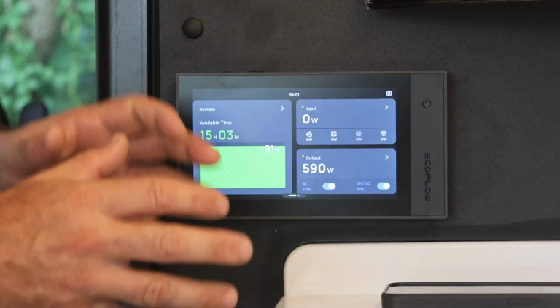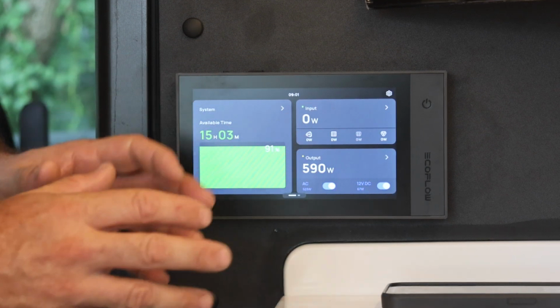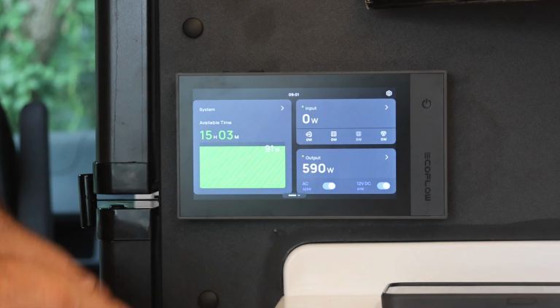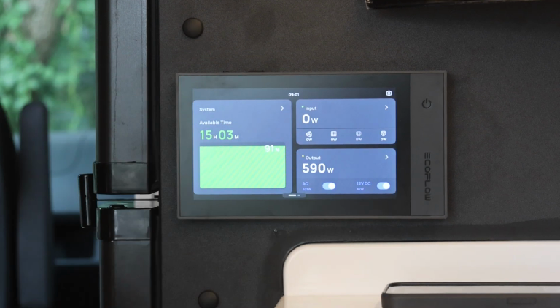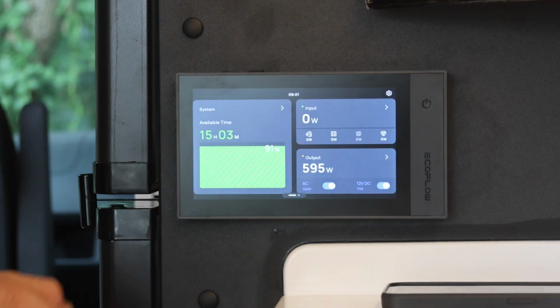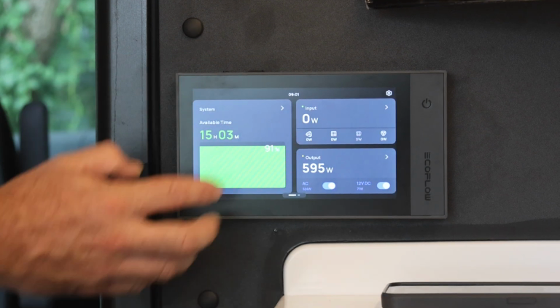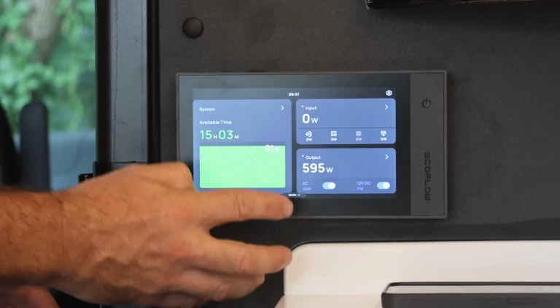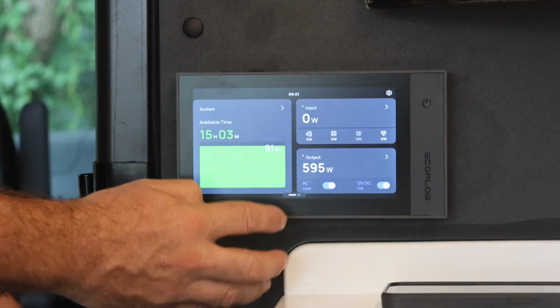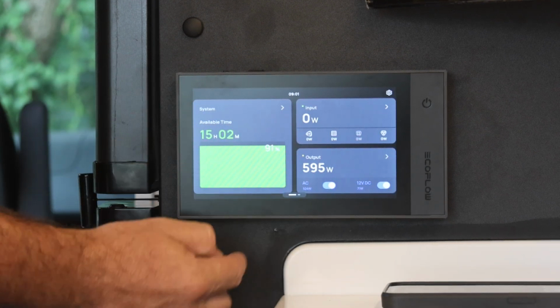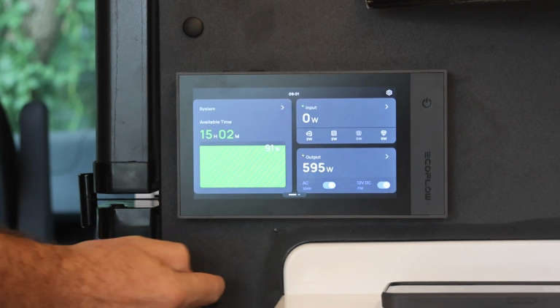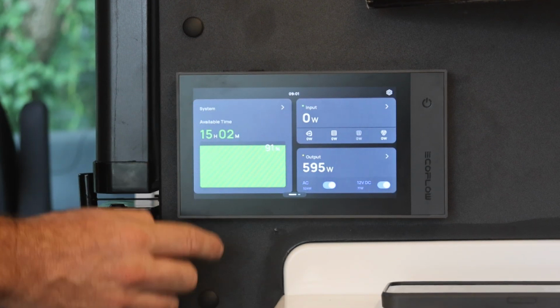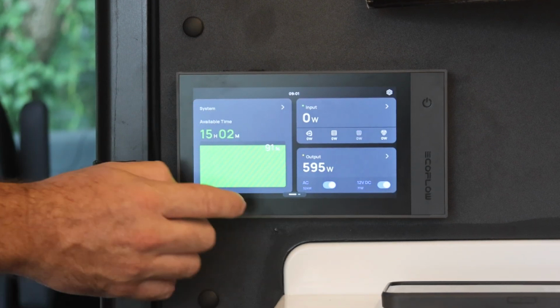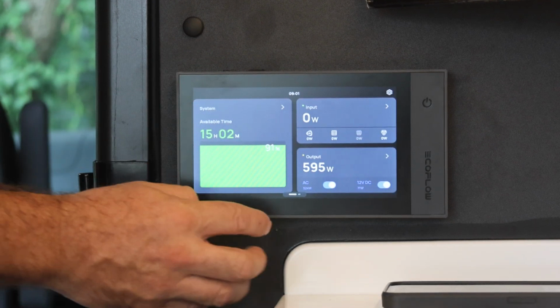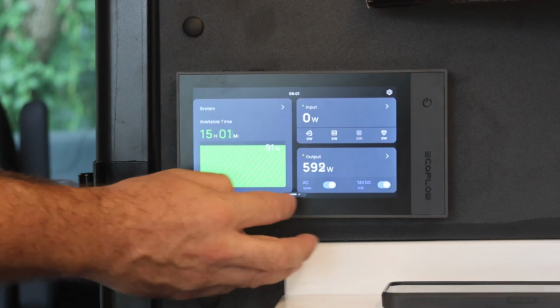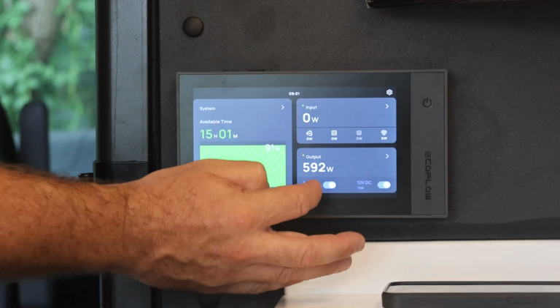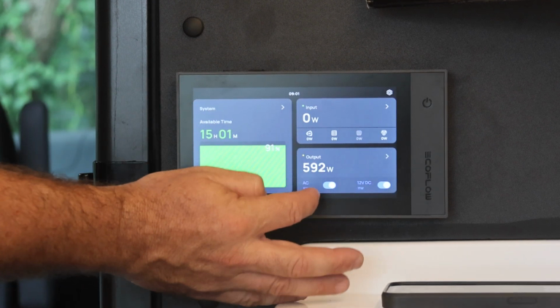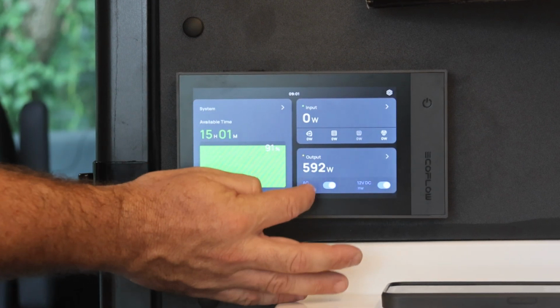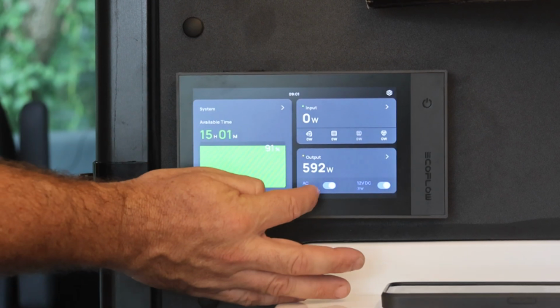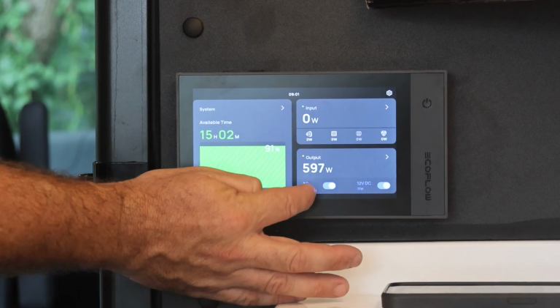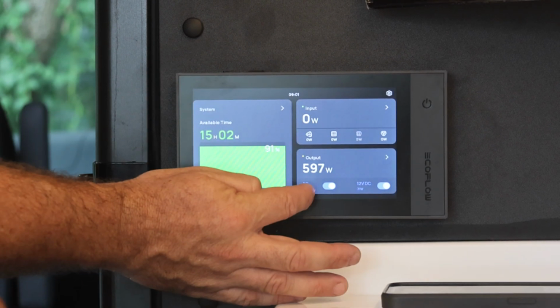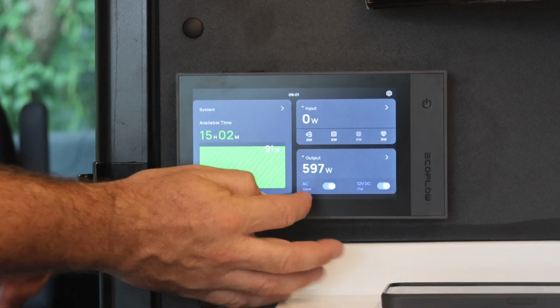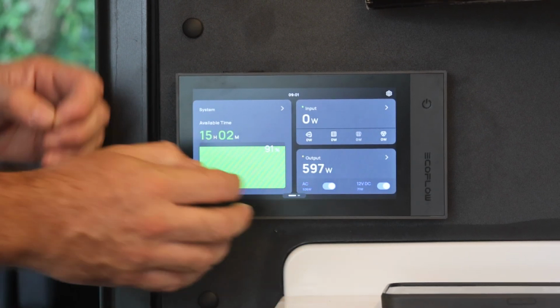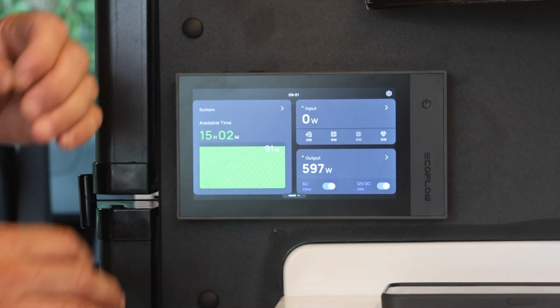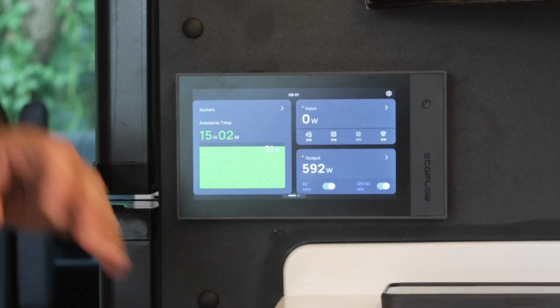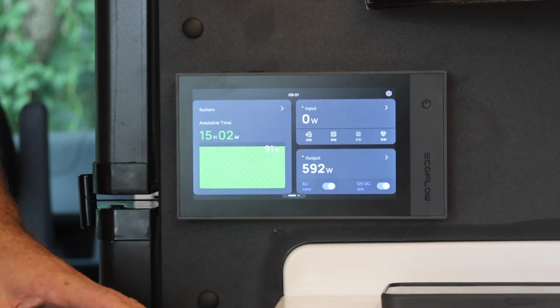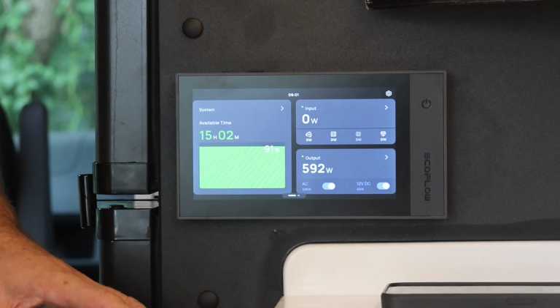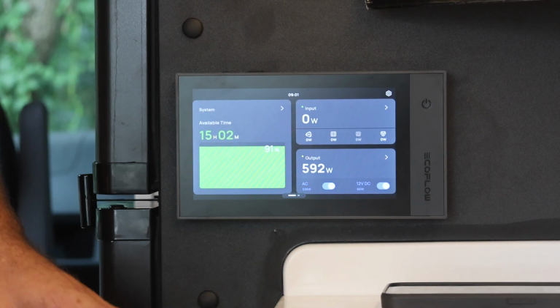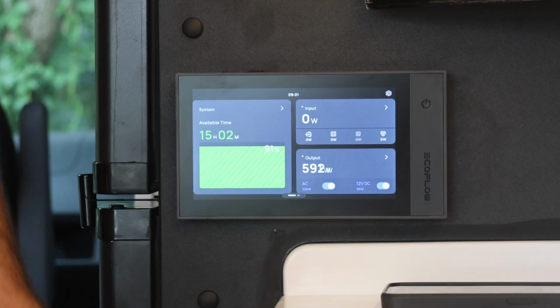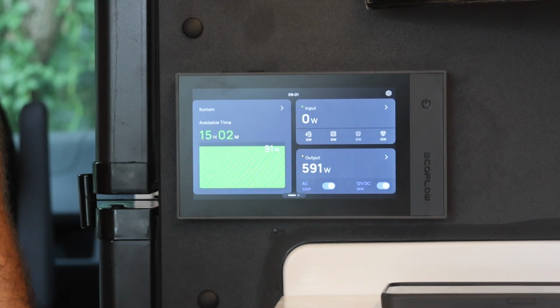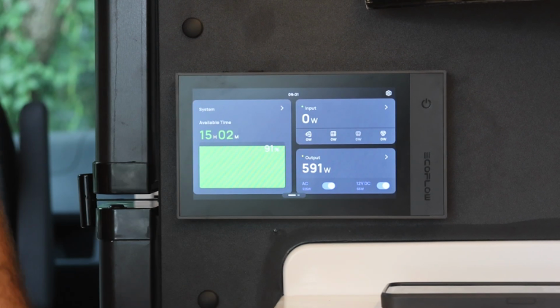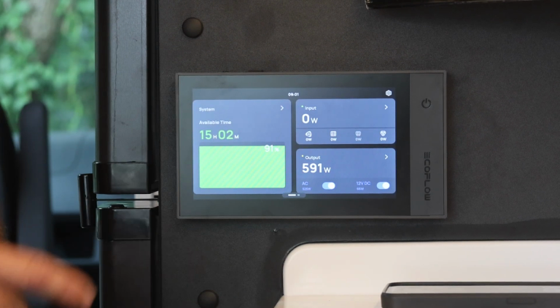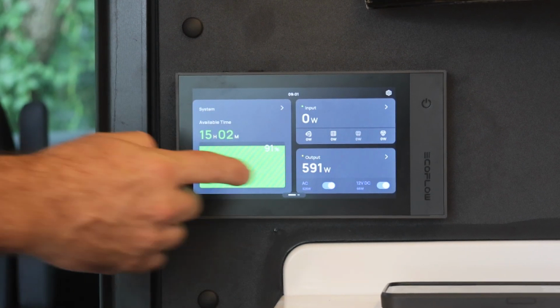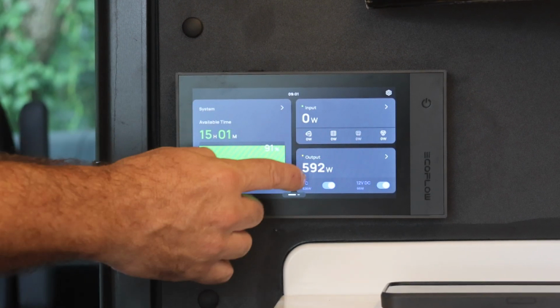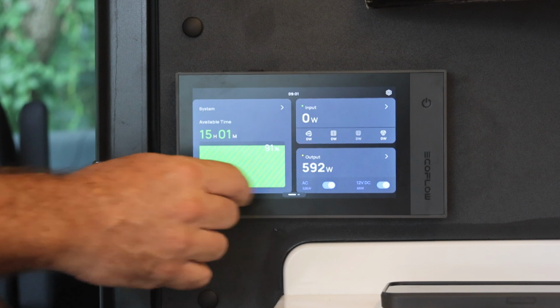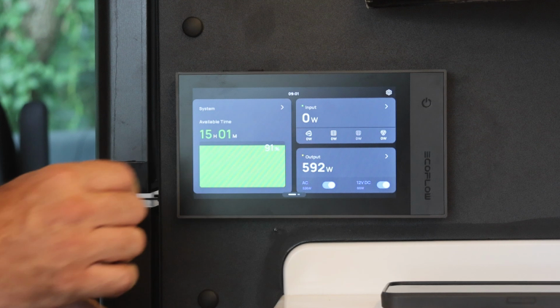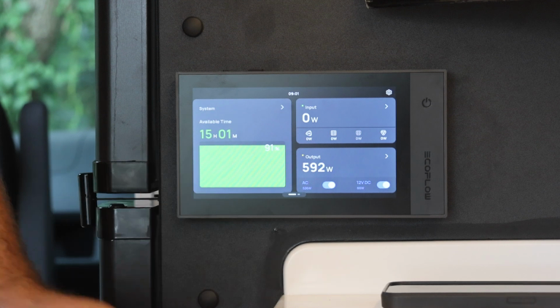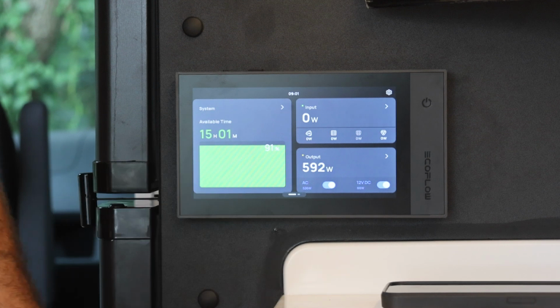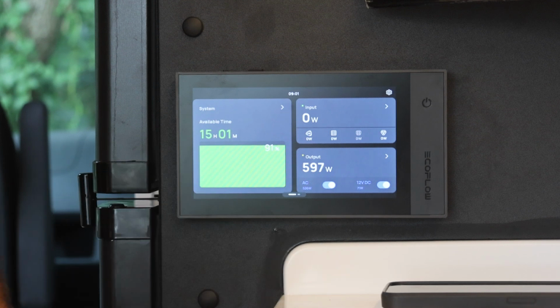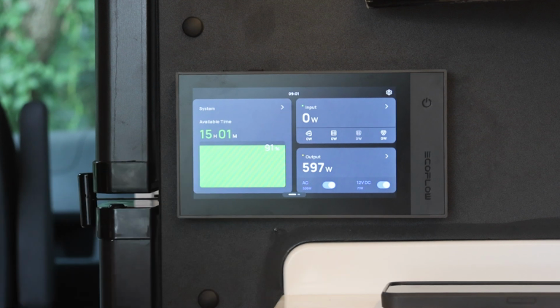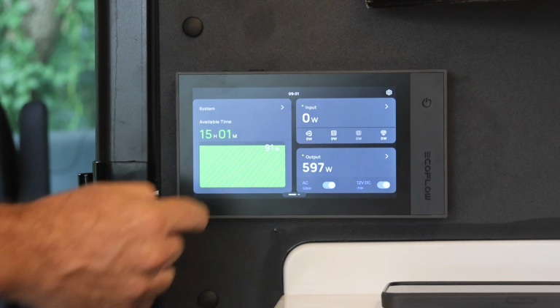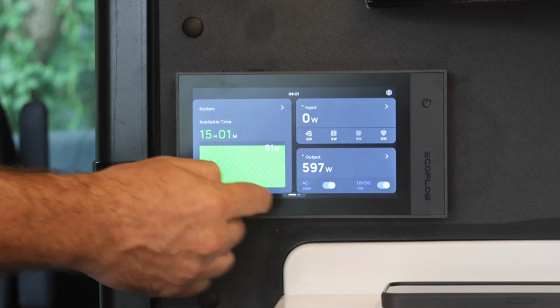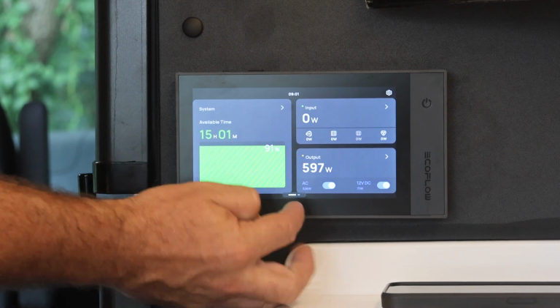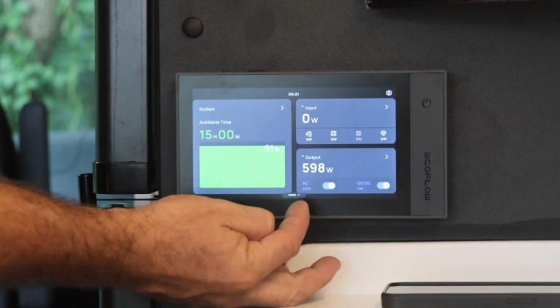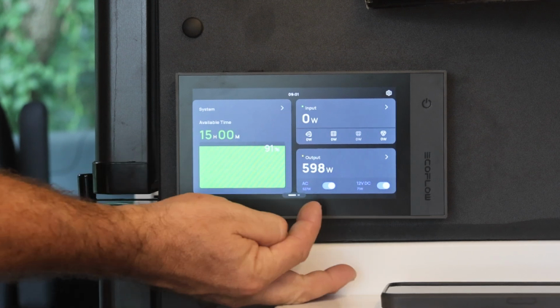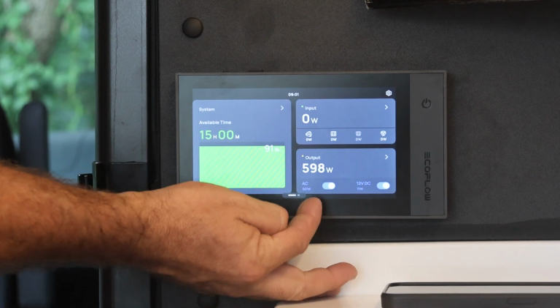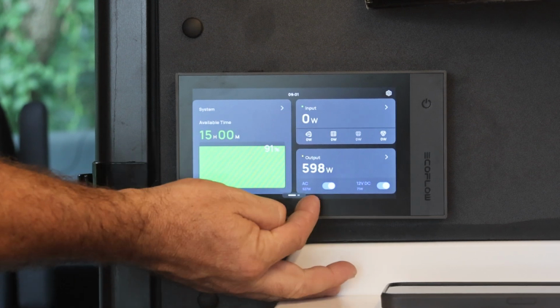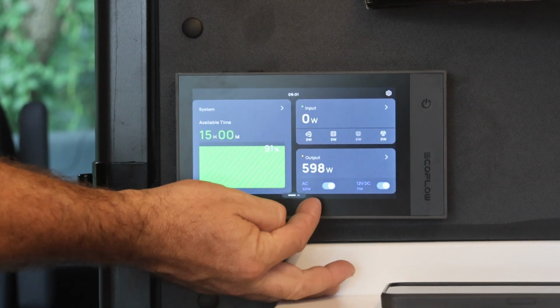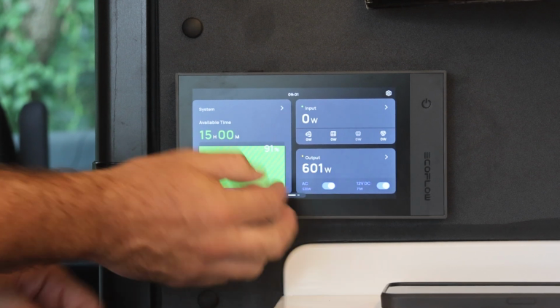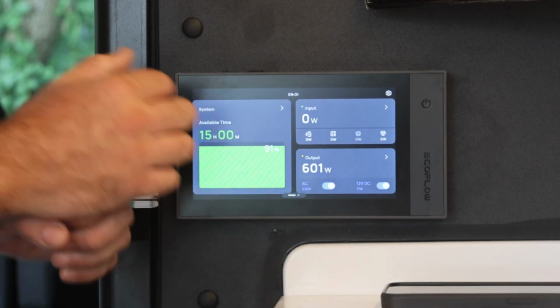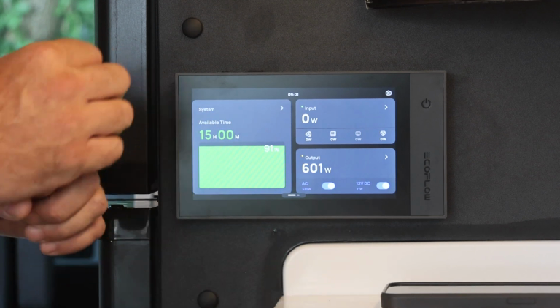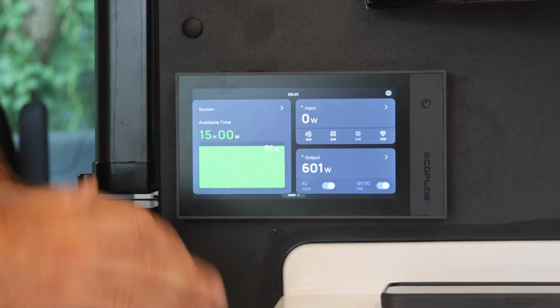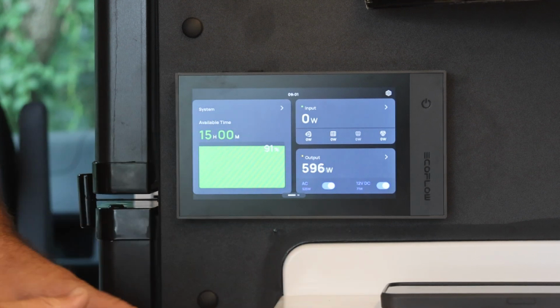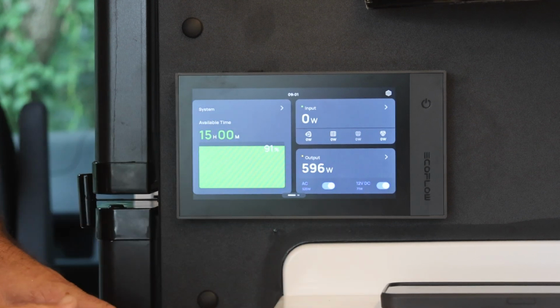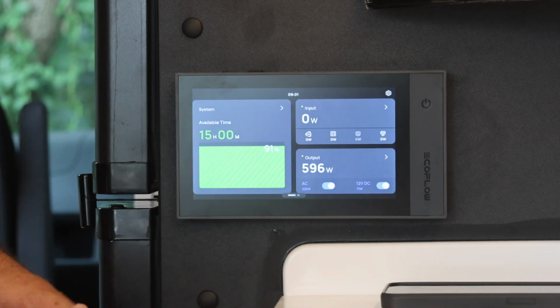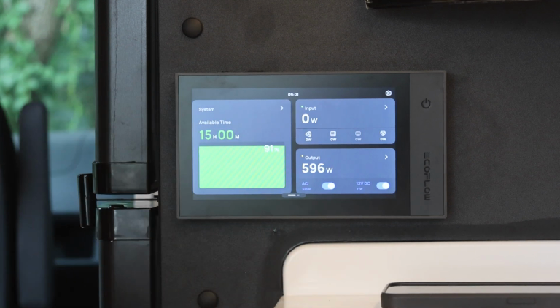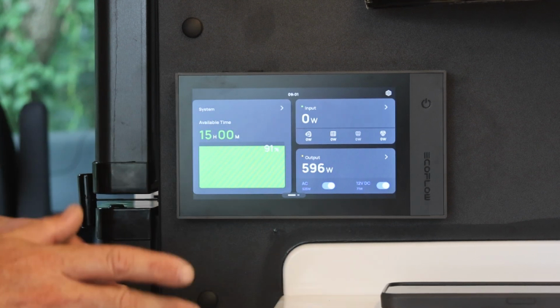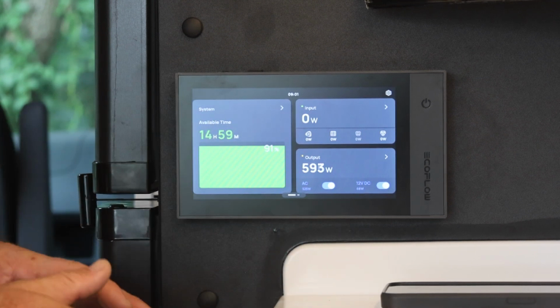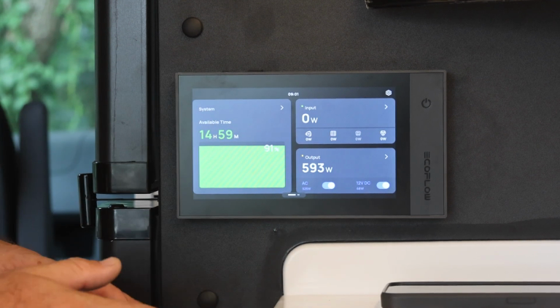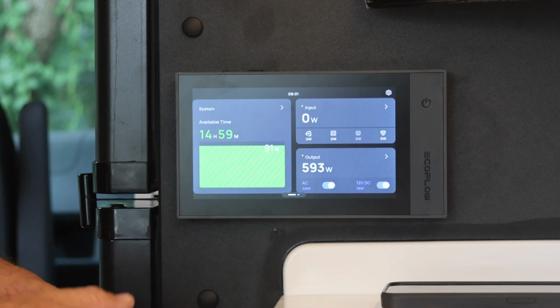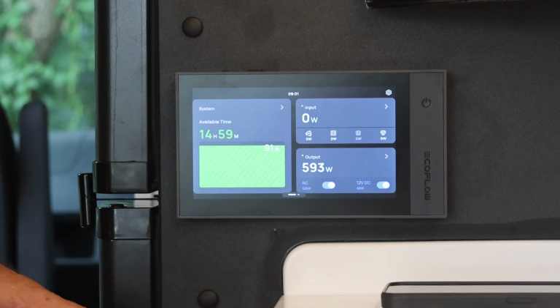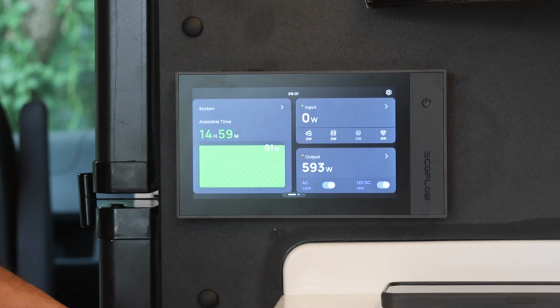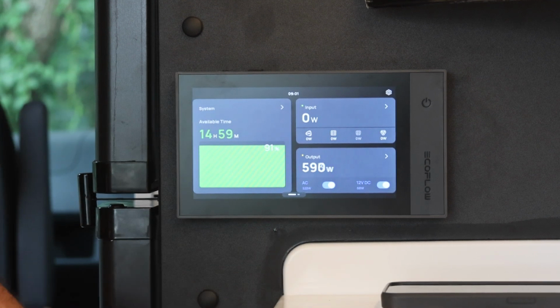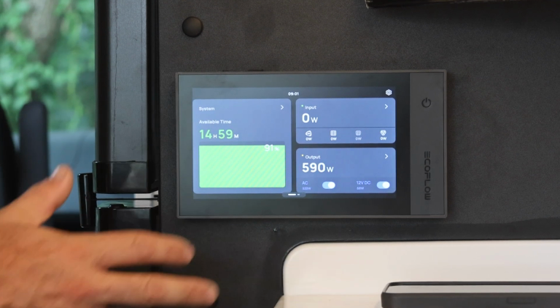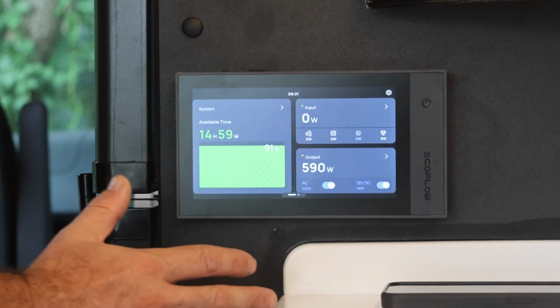Please remember when bush camping — when you're finished with your air con and finished with your microwave, turn your AC off to save power.